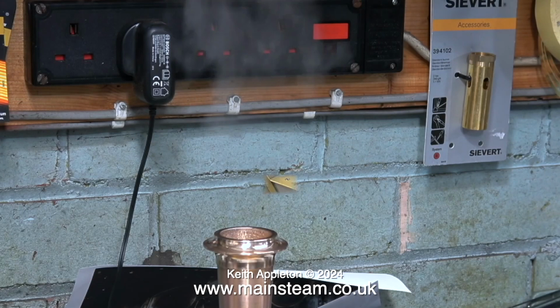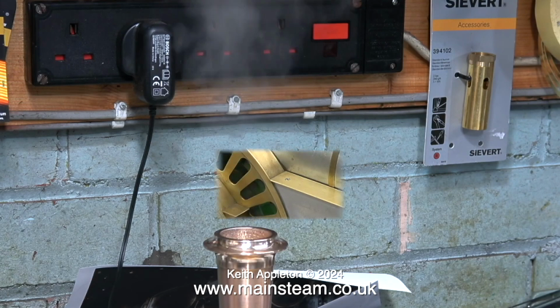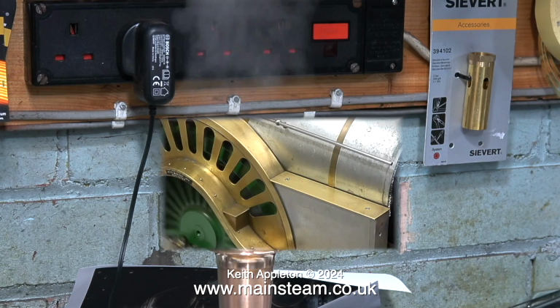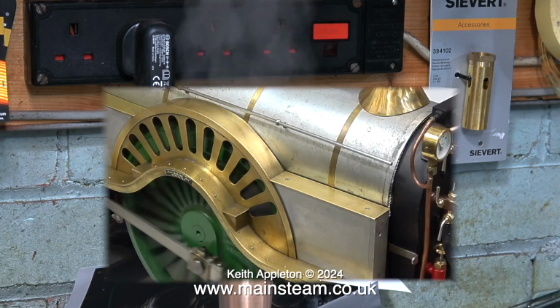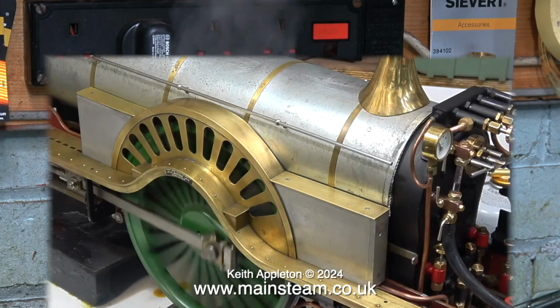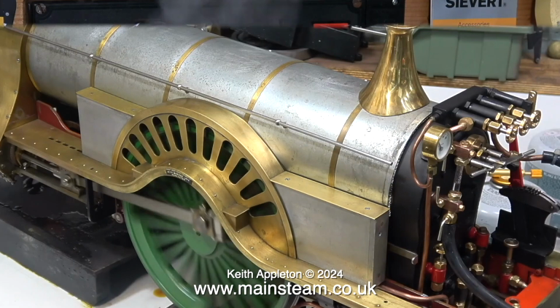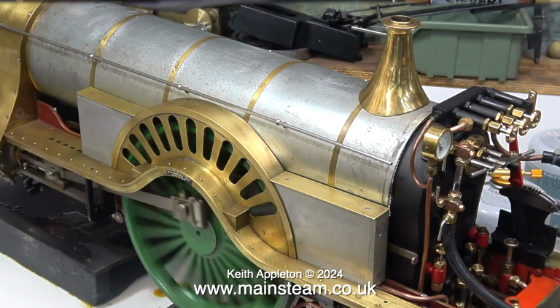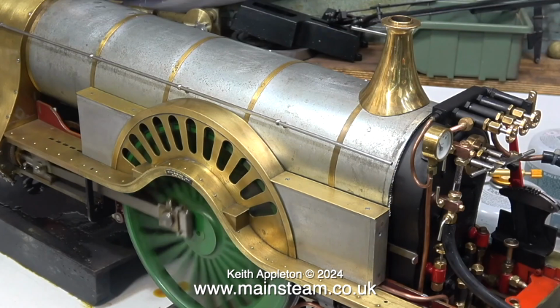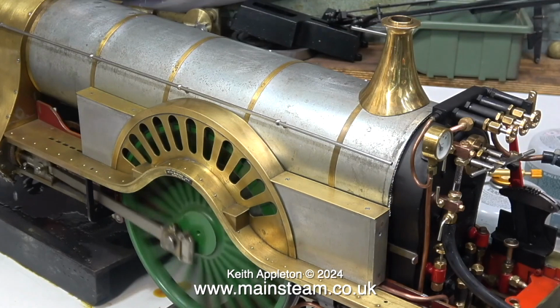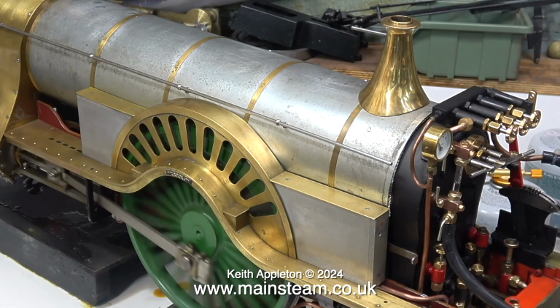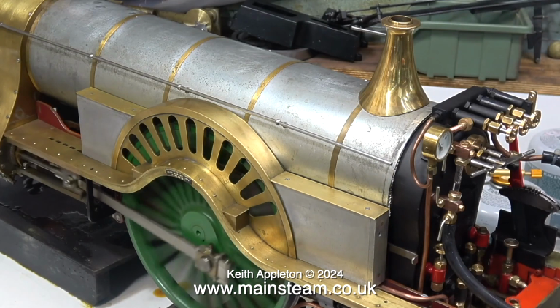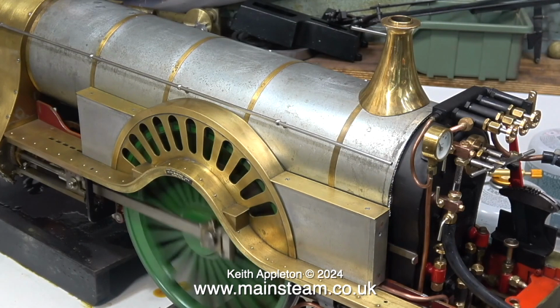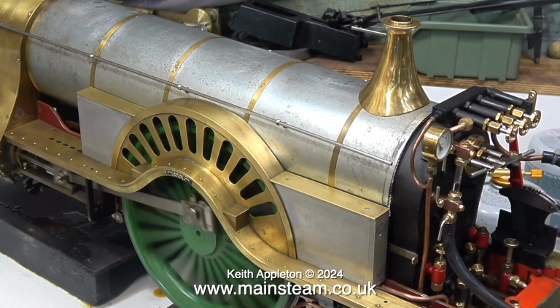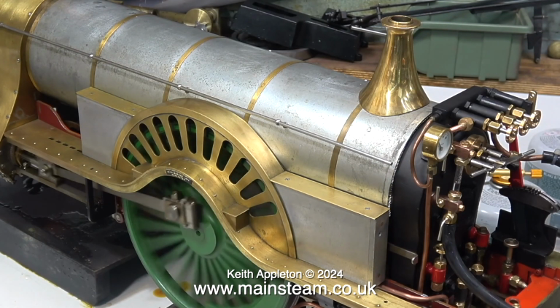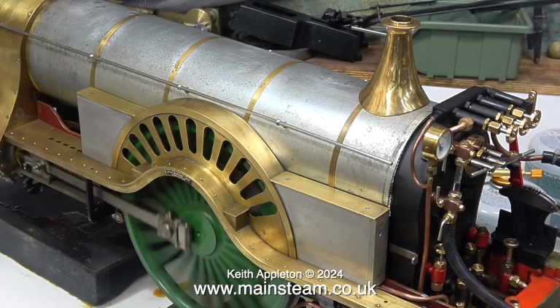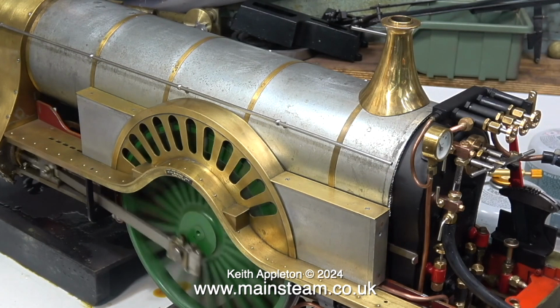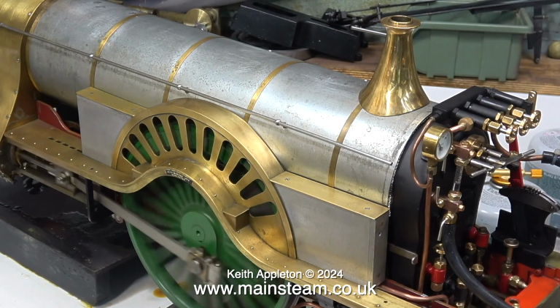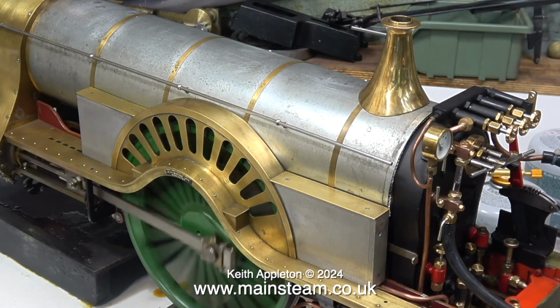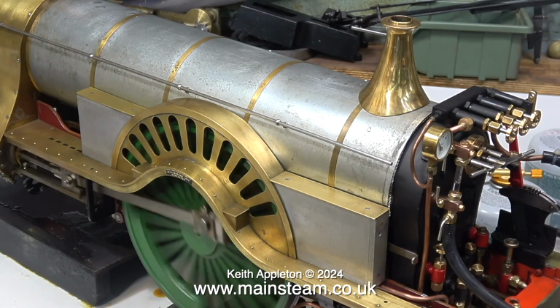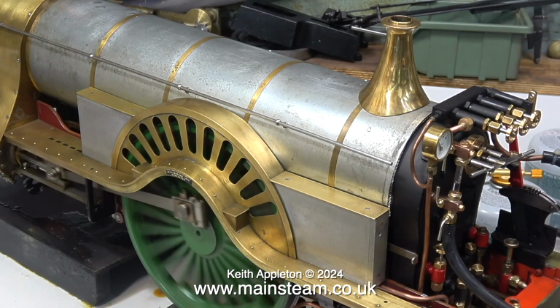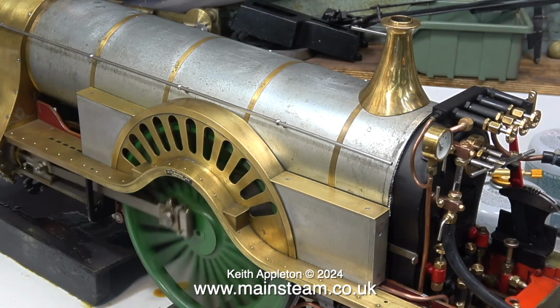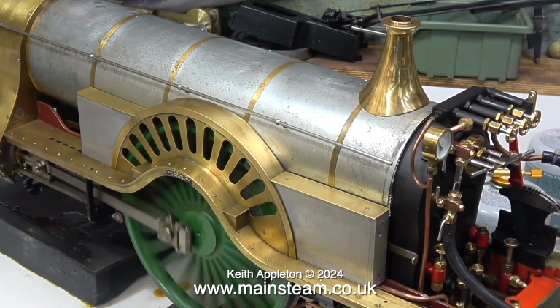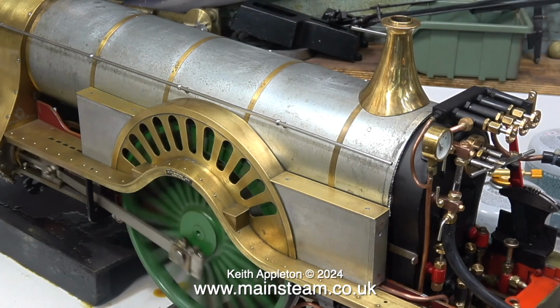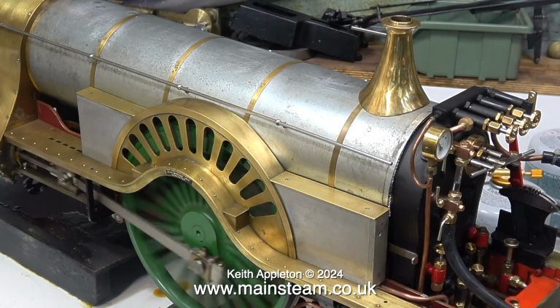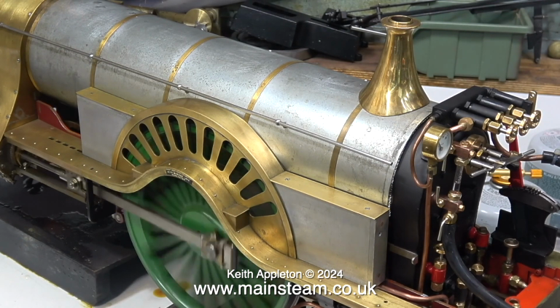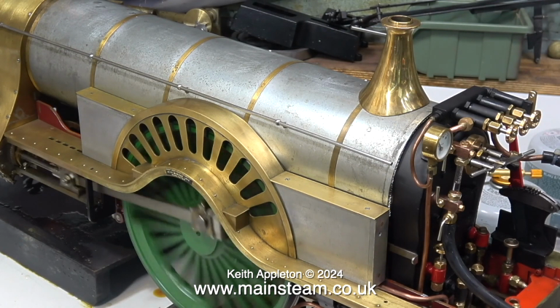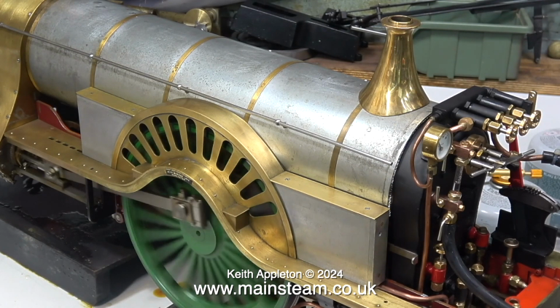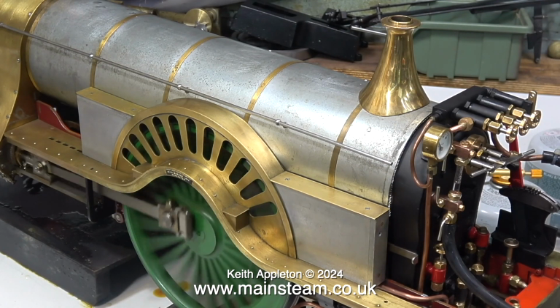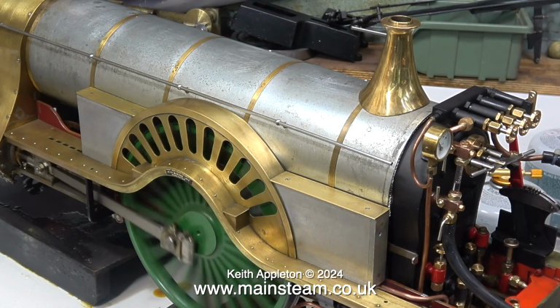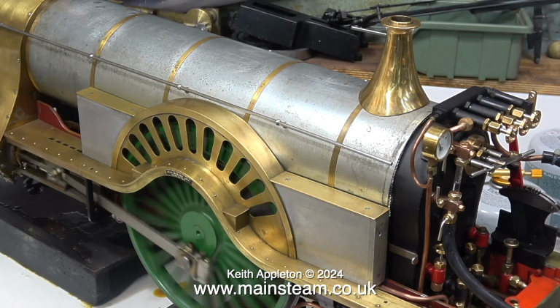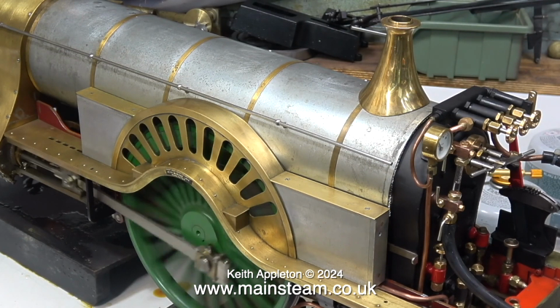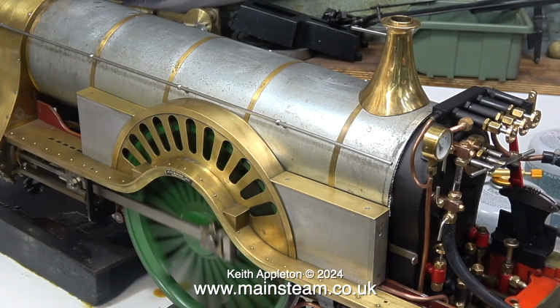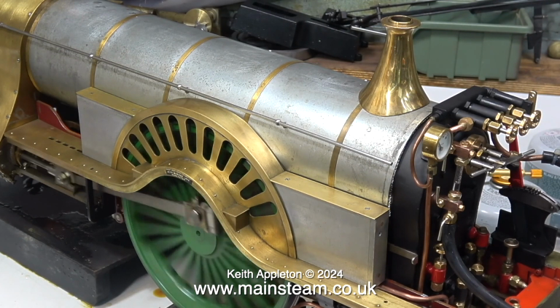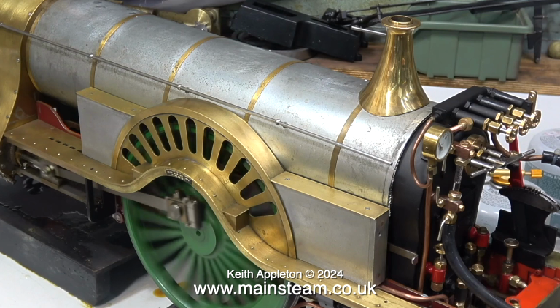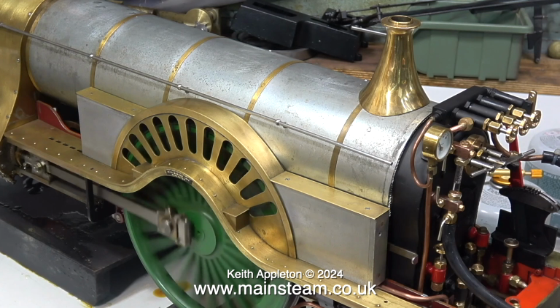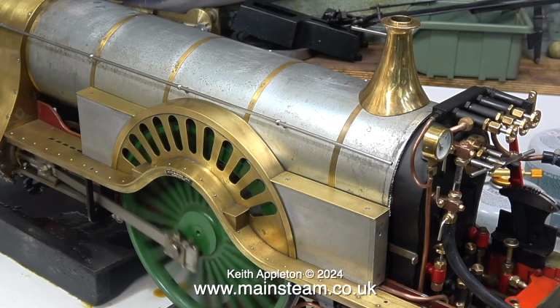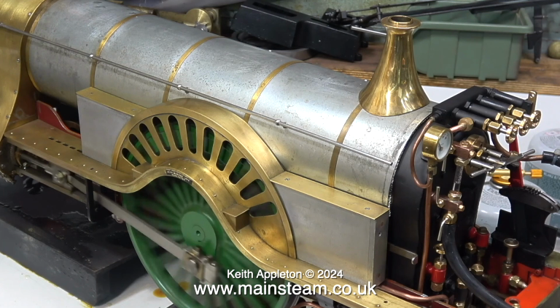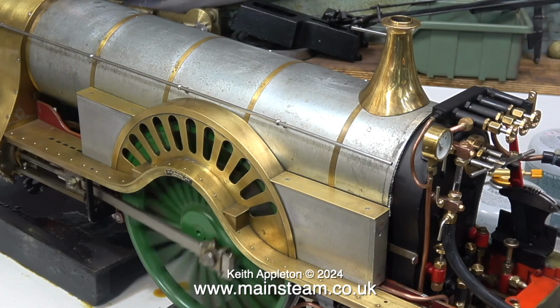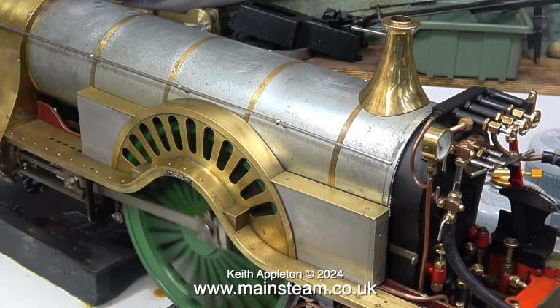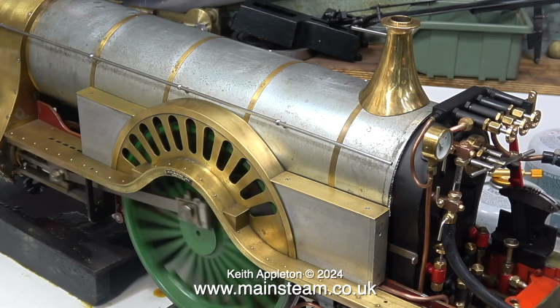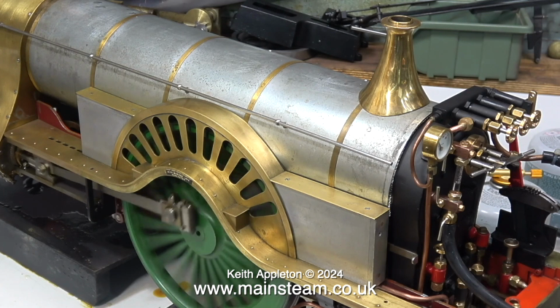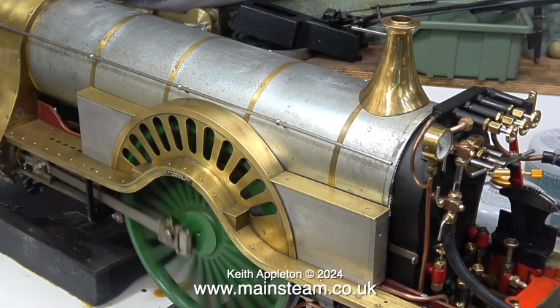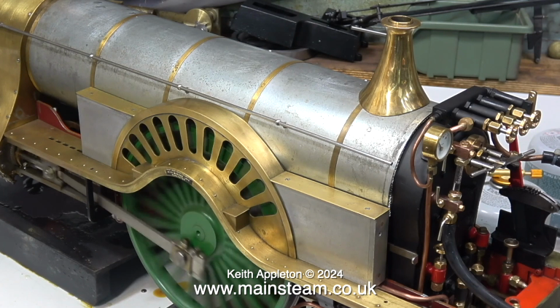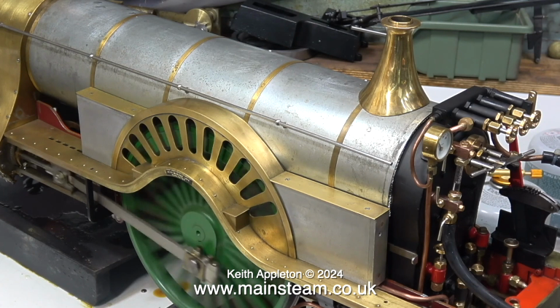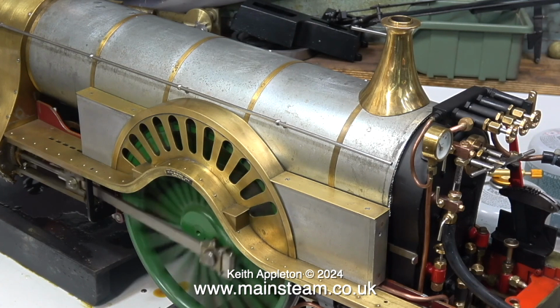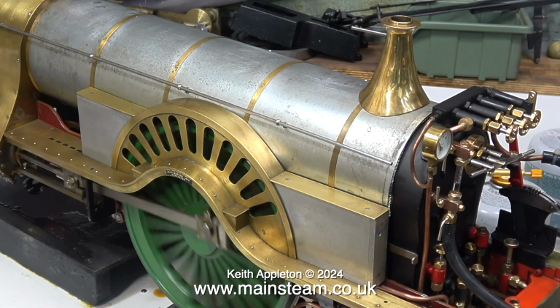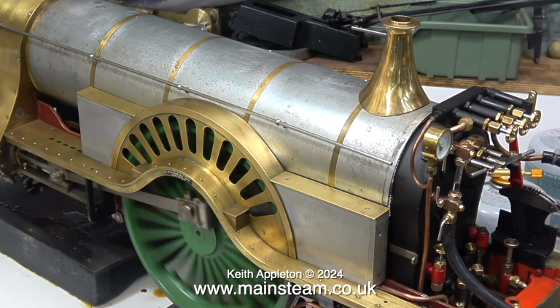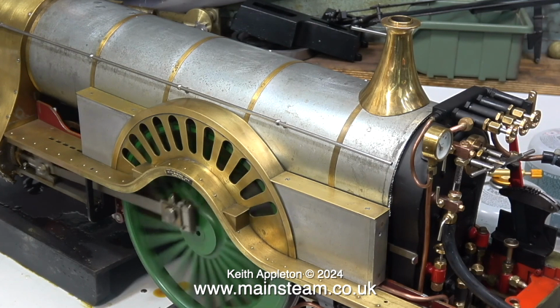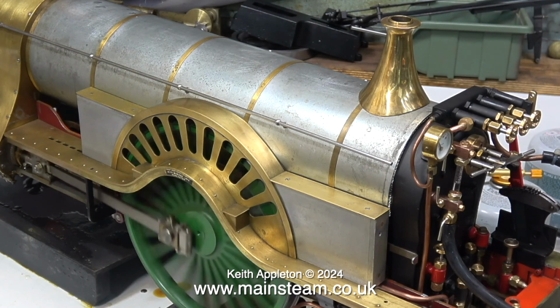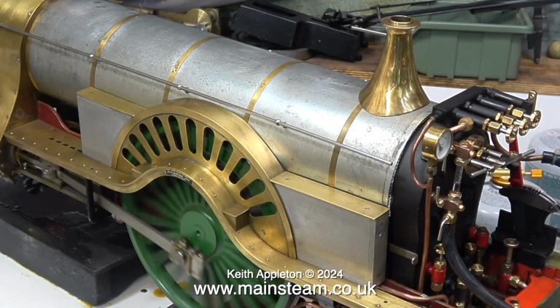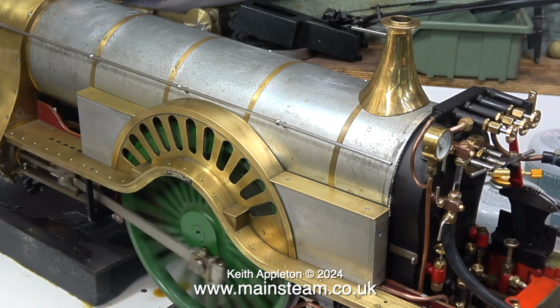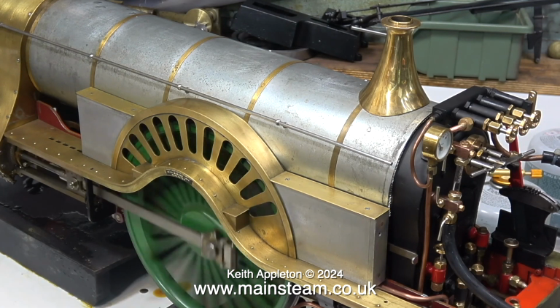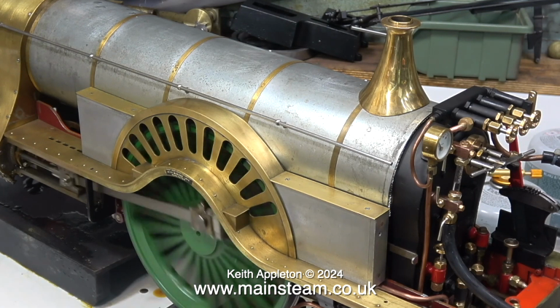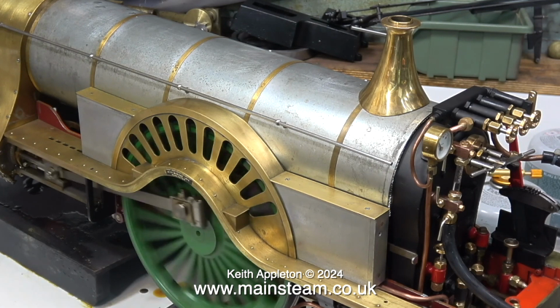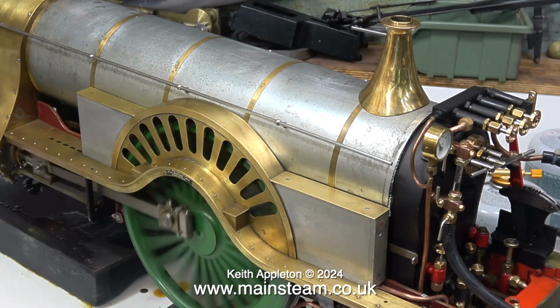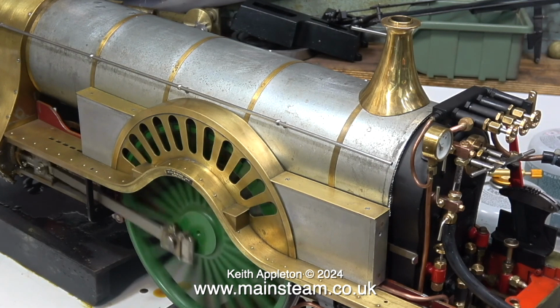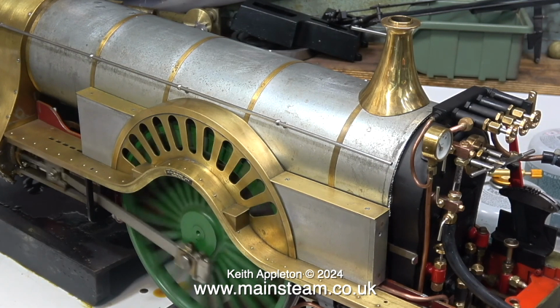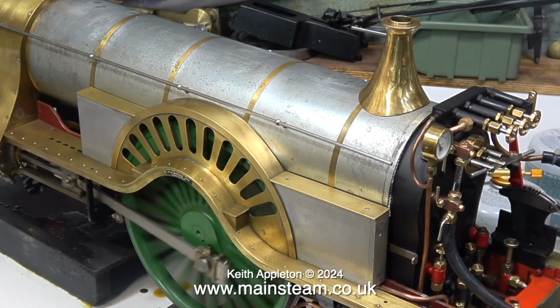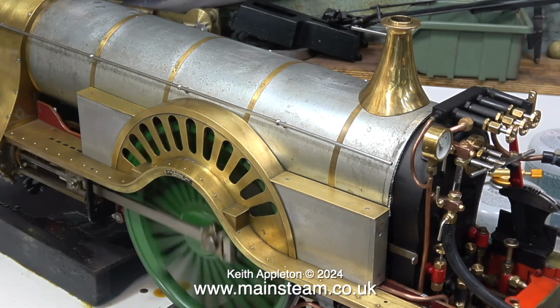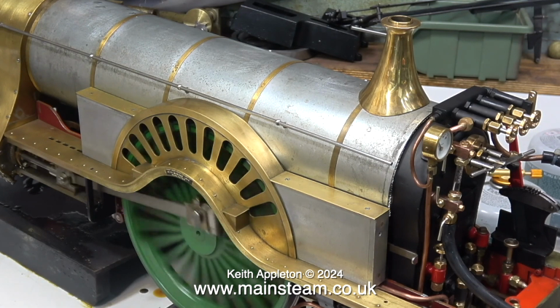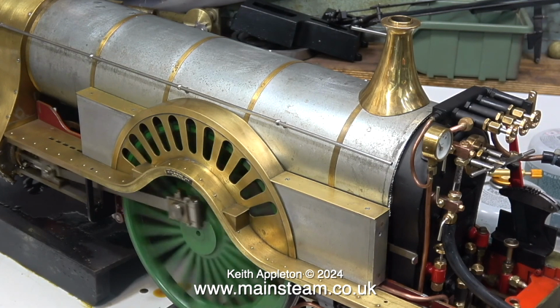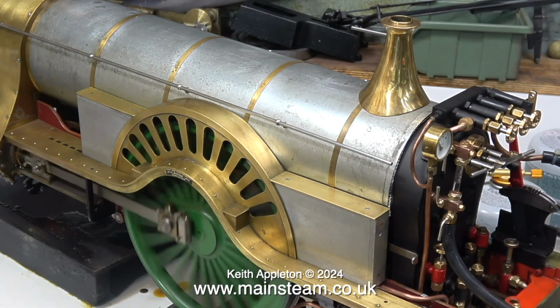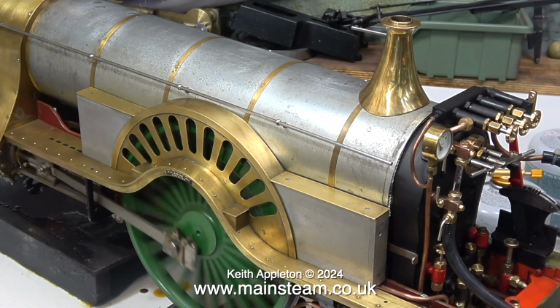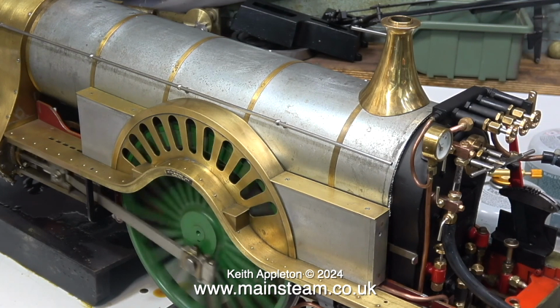Here's an extract from the first steam test of my Sterling single. It's not running on coal — there's a gas burner in the firebox.